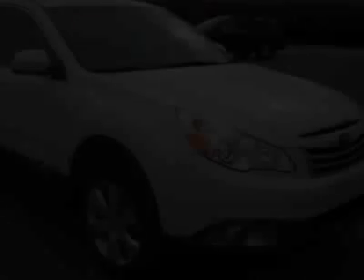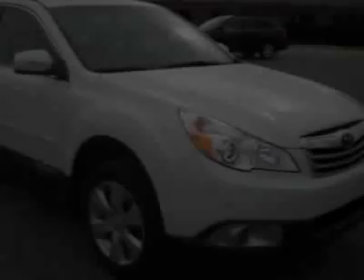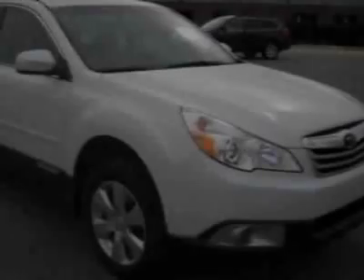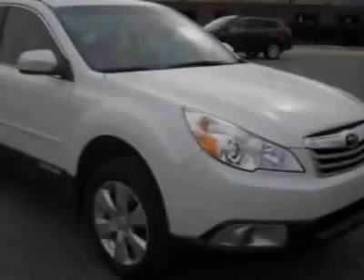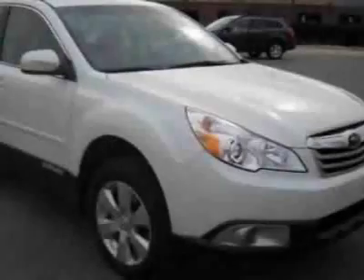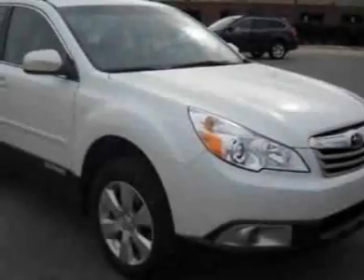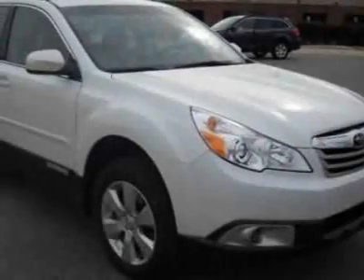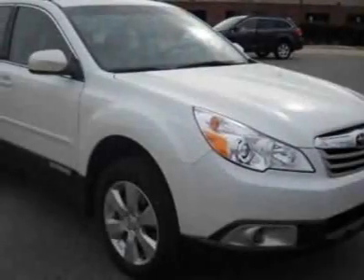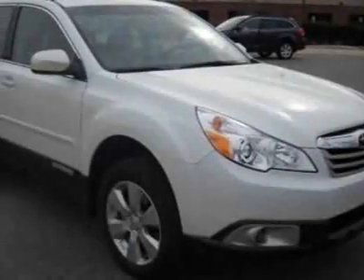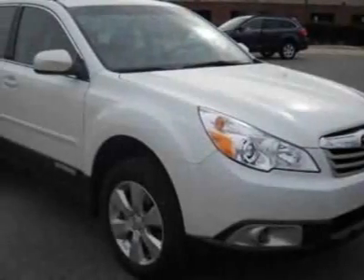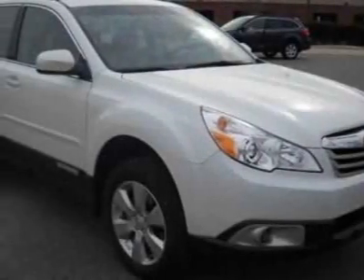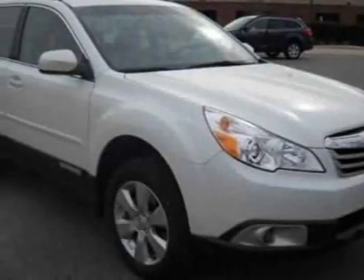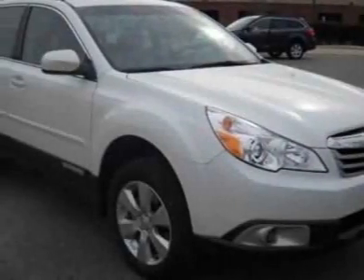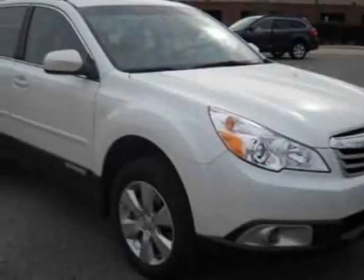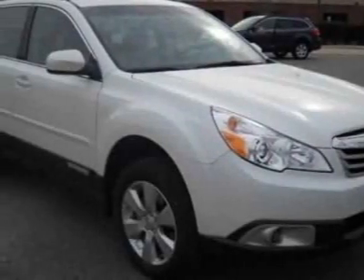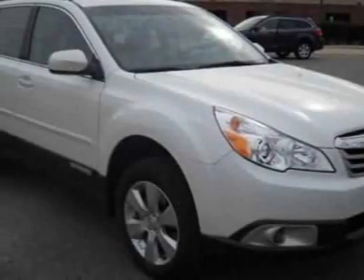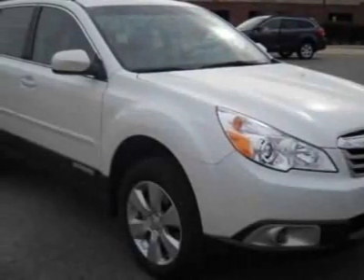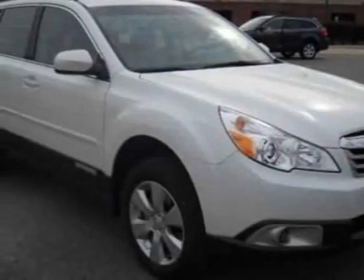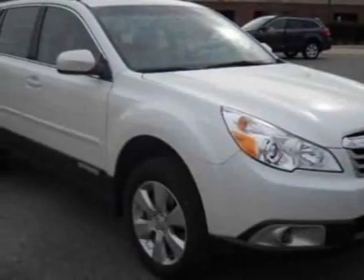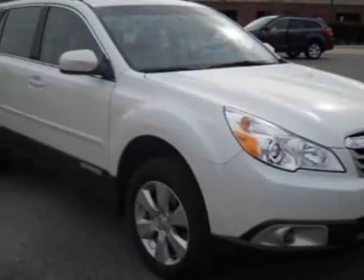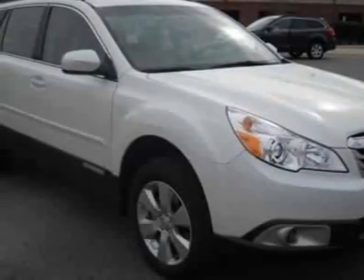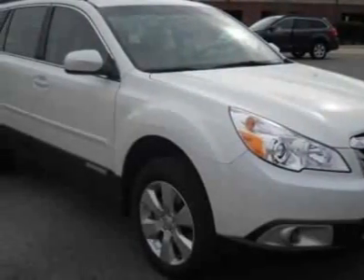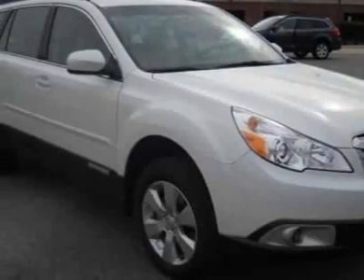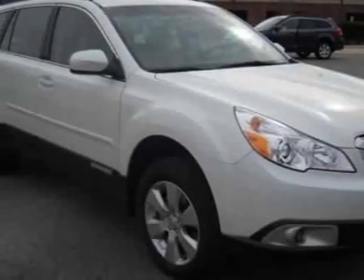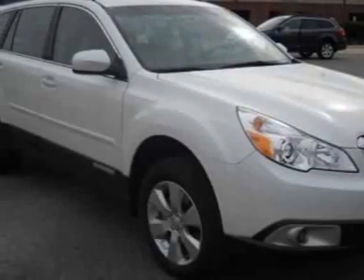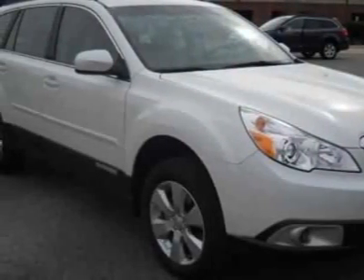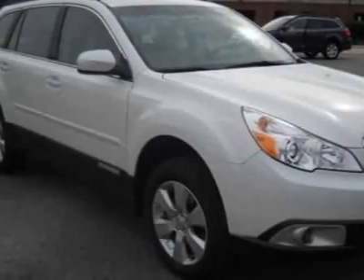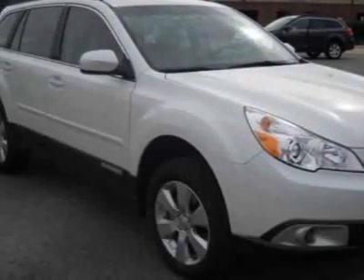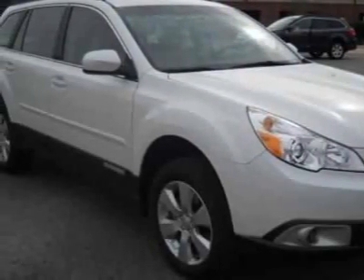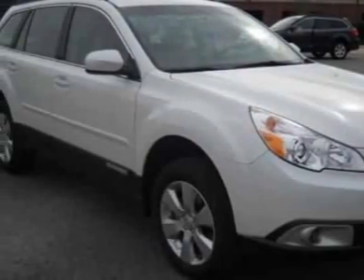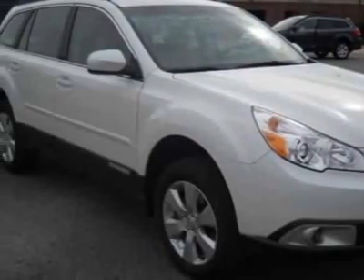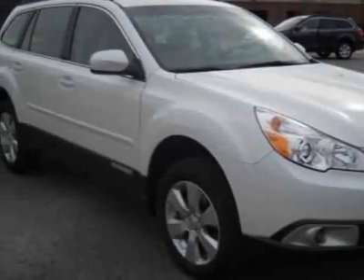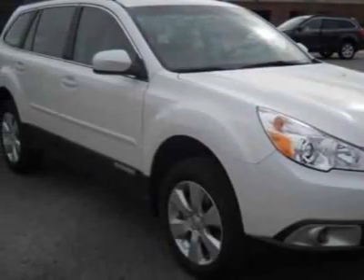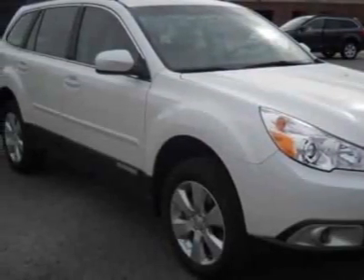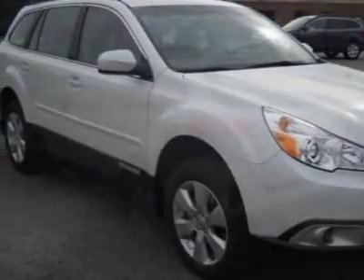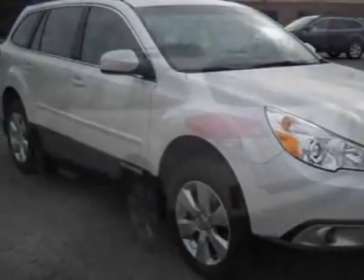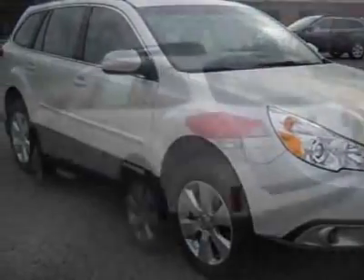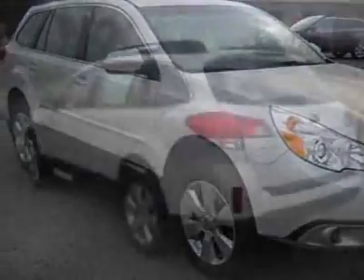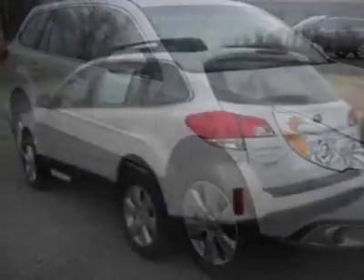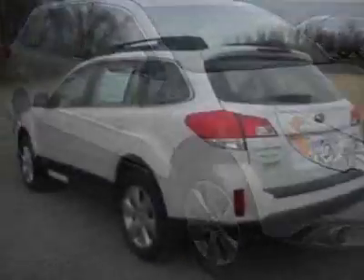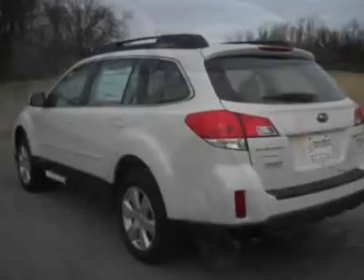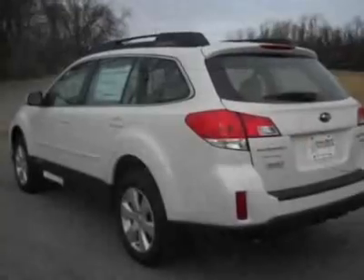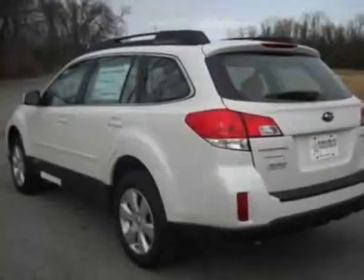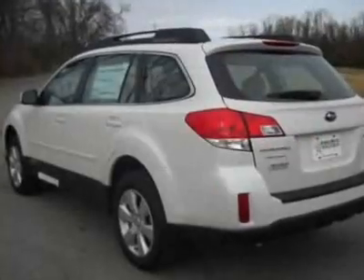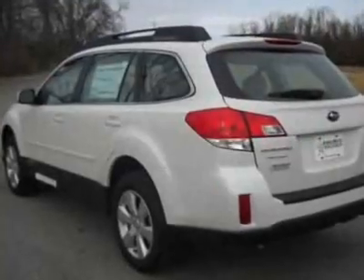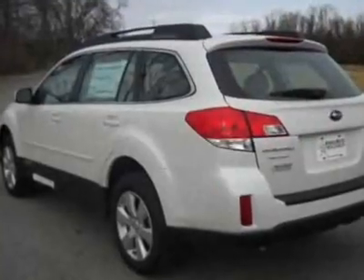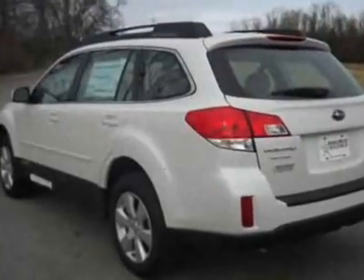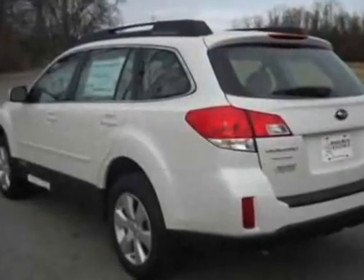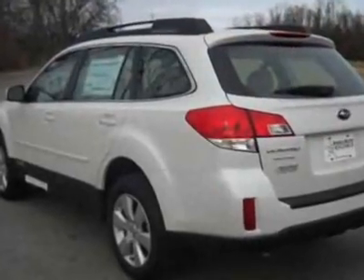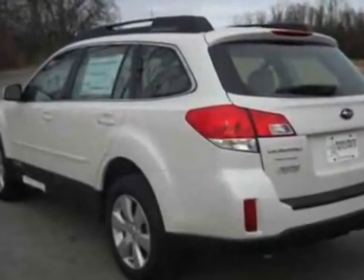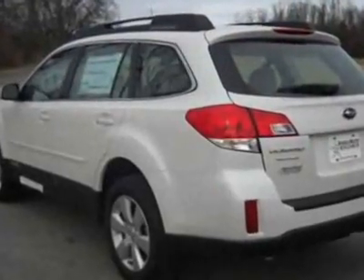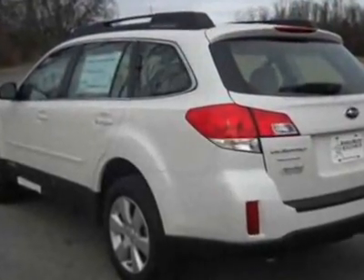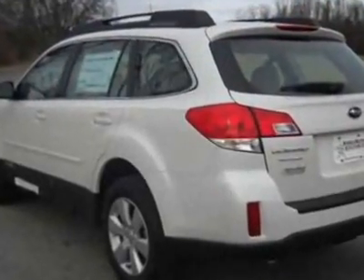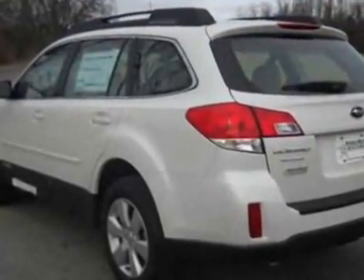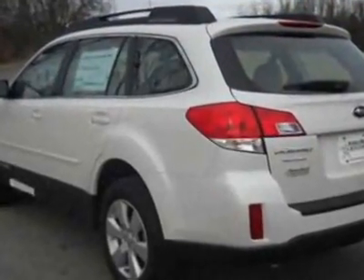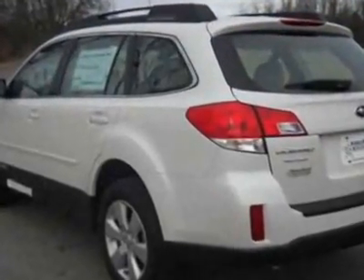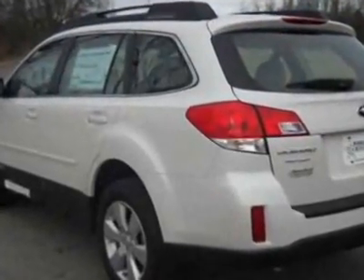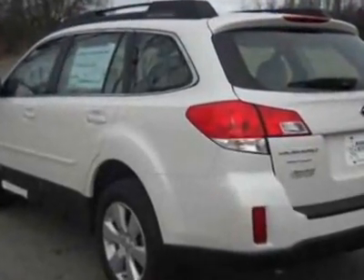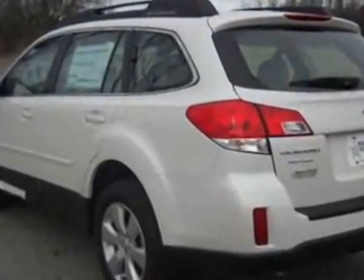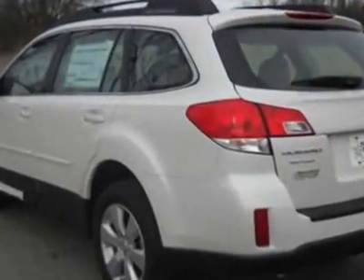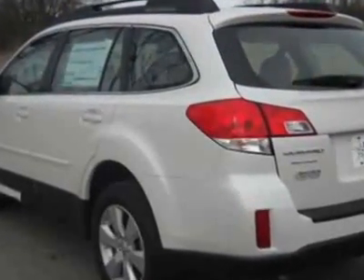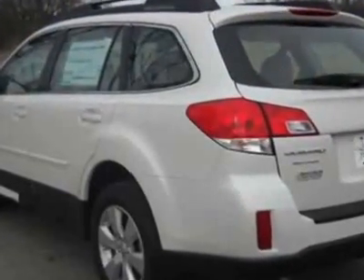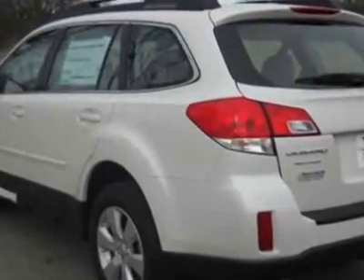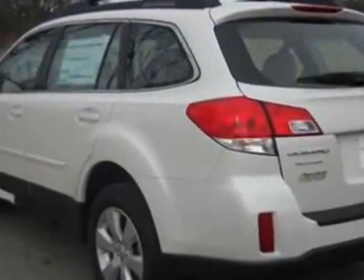Take a look at this new 2012 Subaru Outback. For your protection, this vehicle has a full factory warranty.